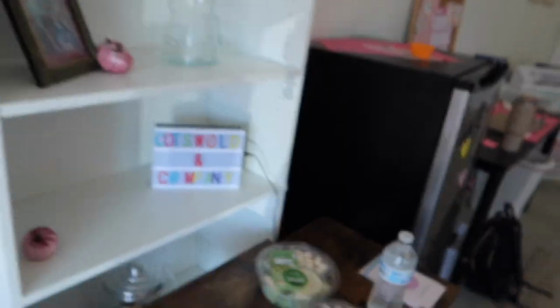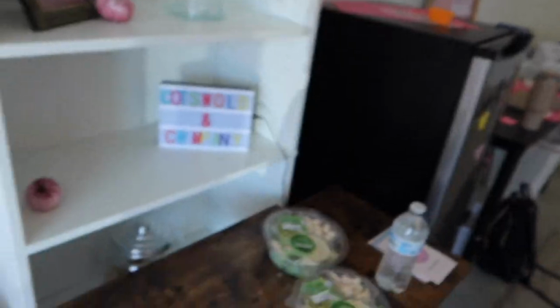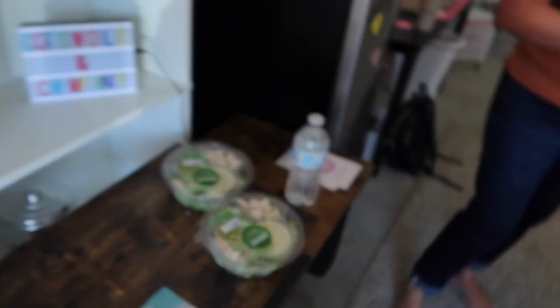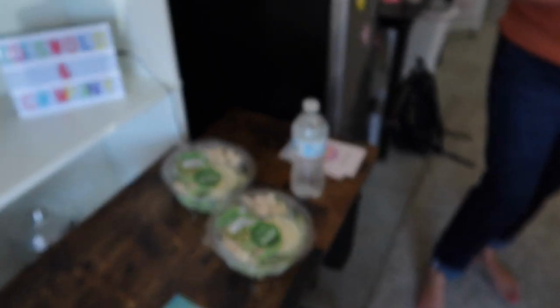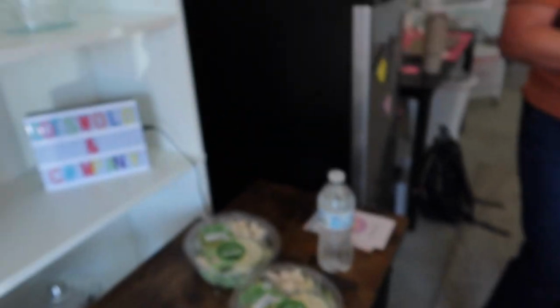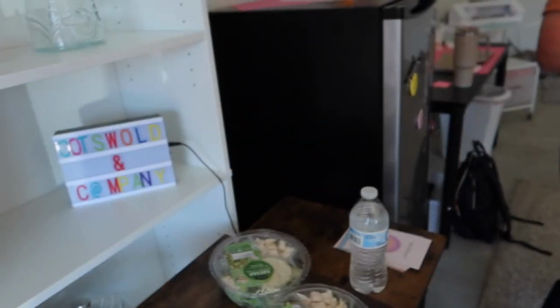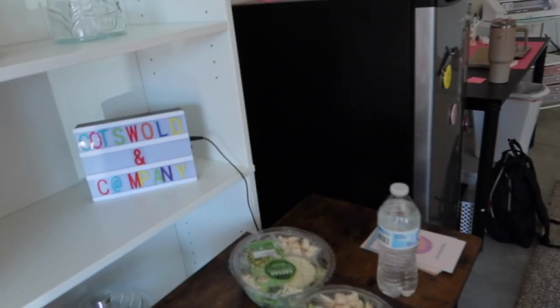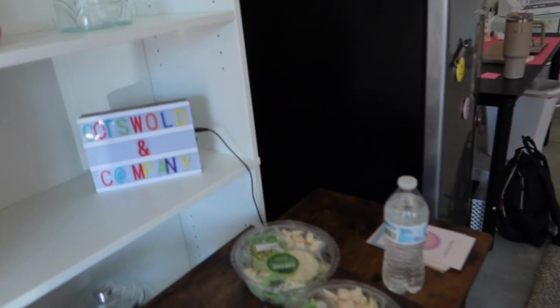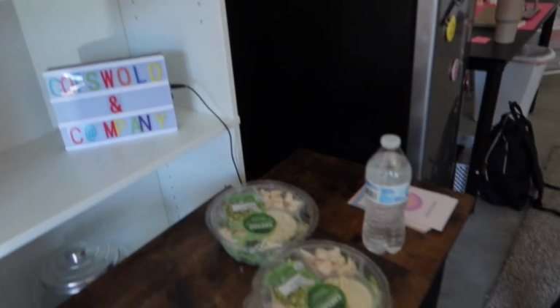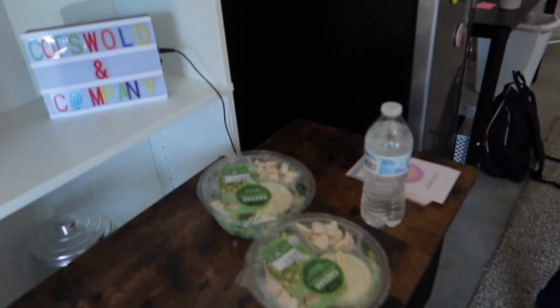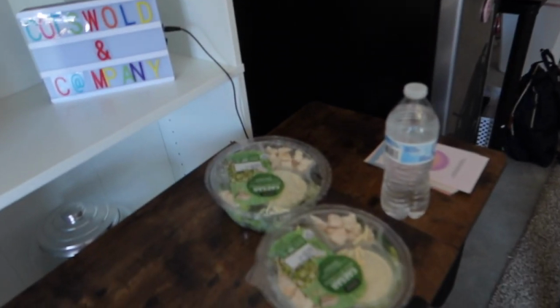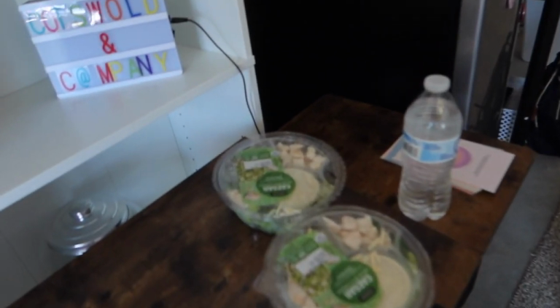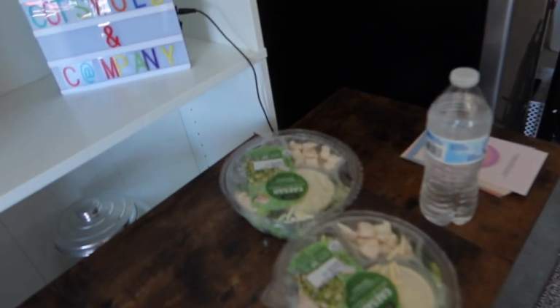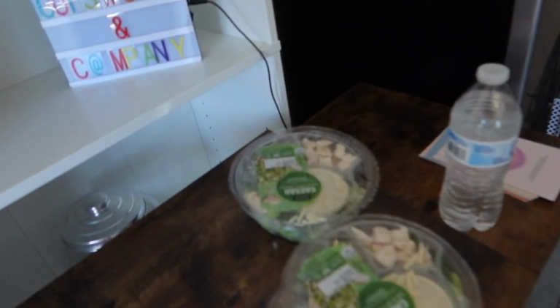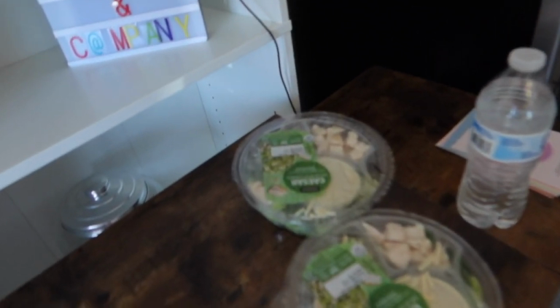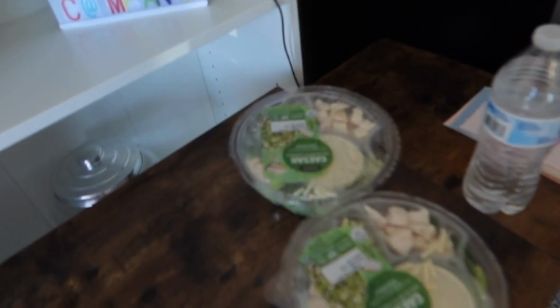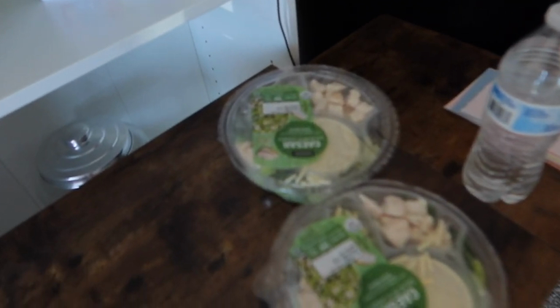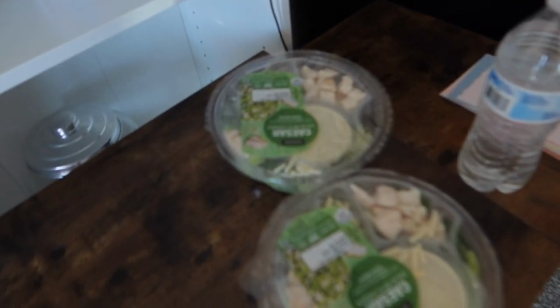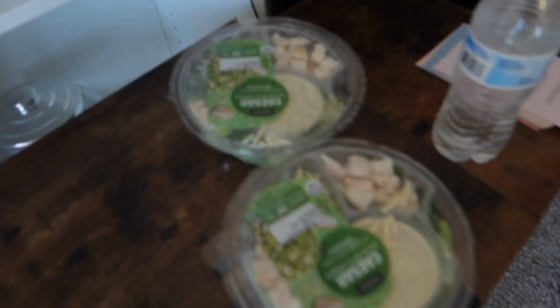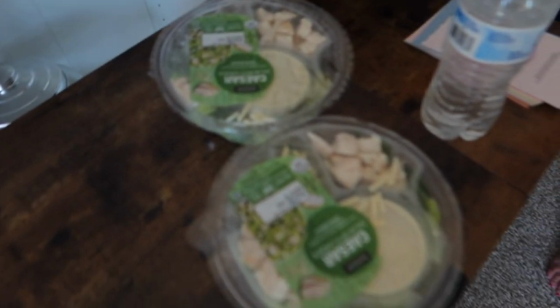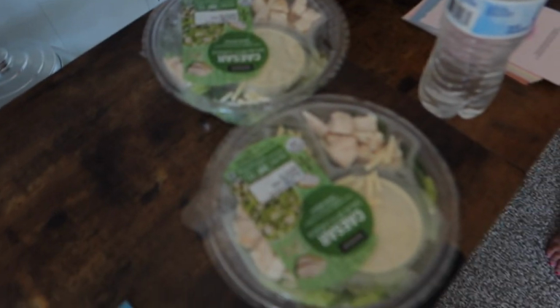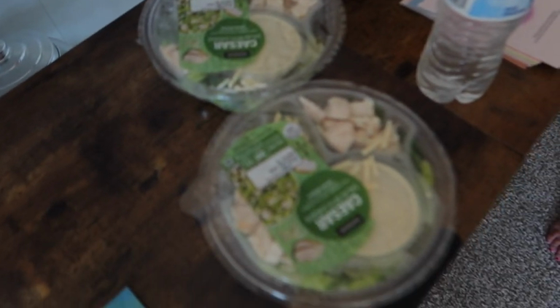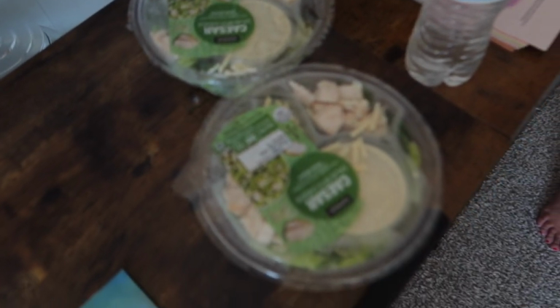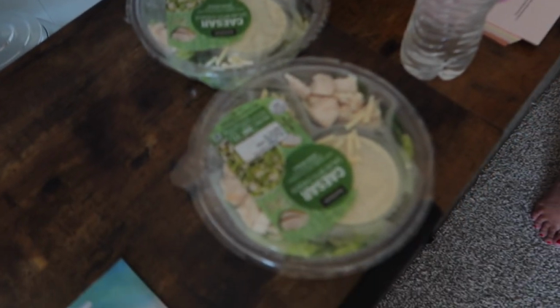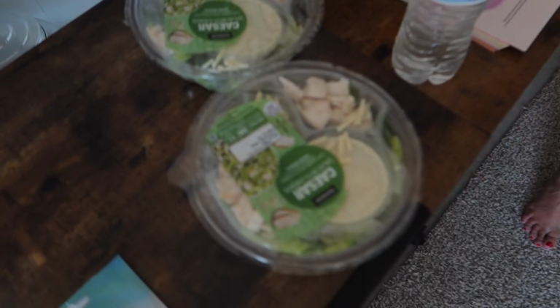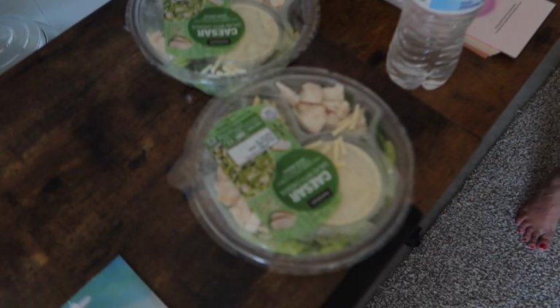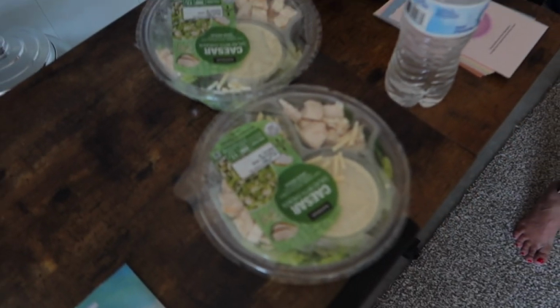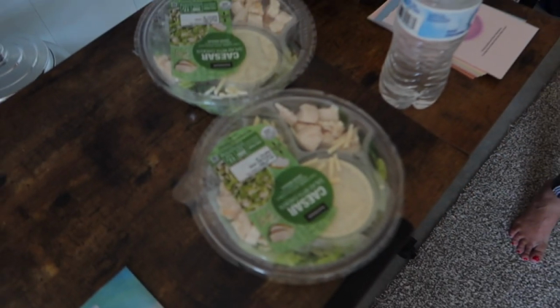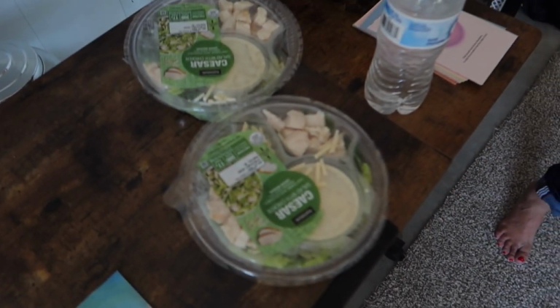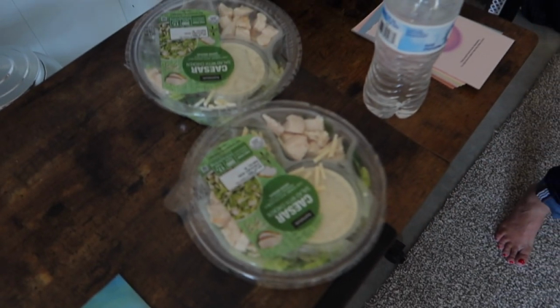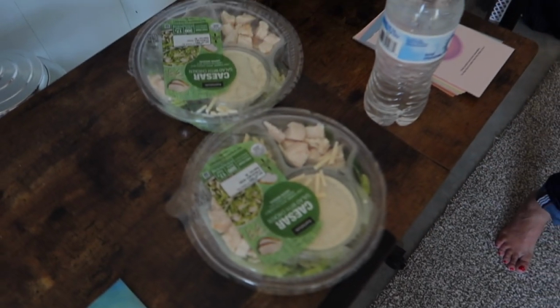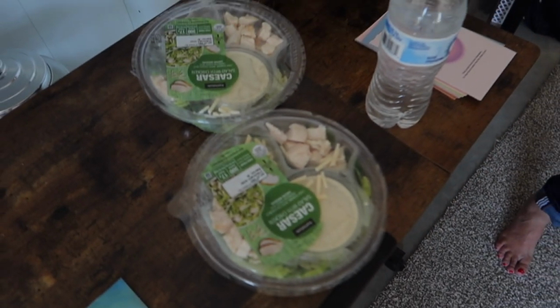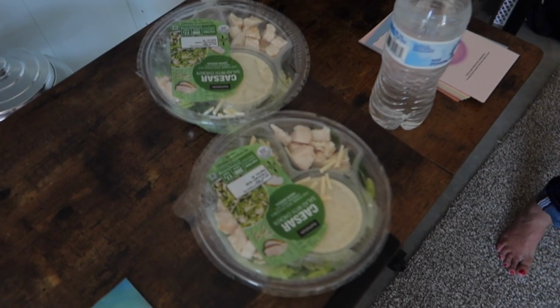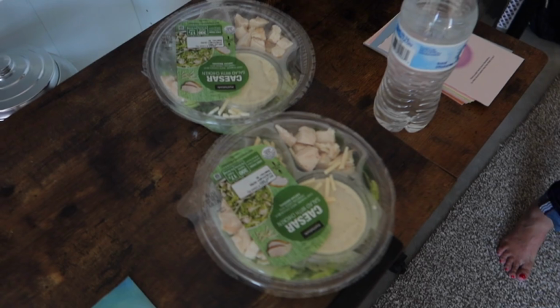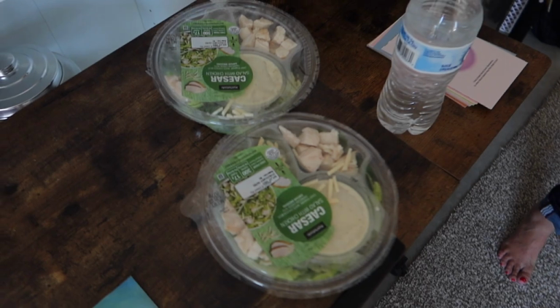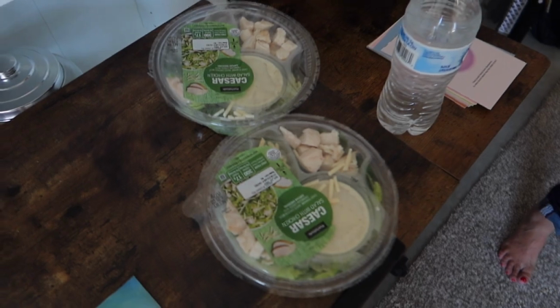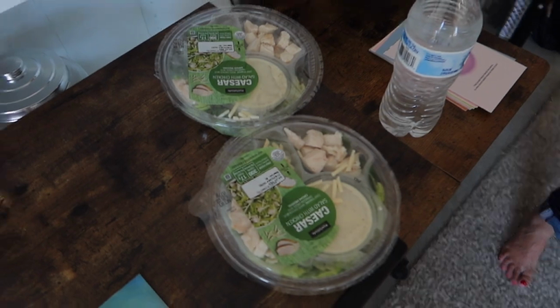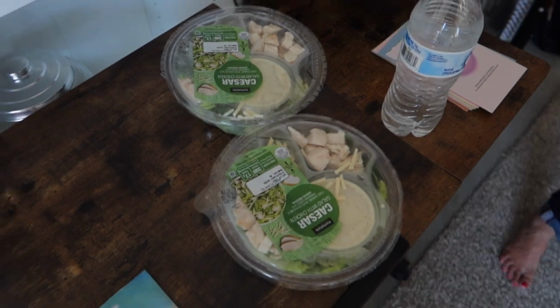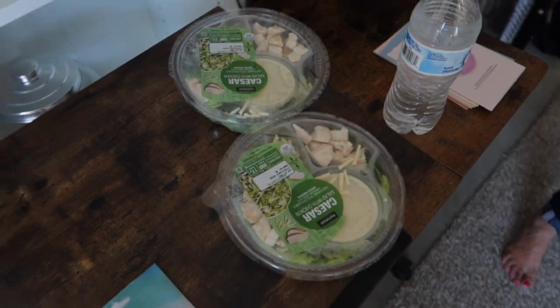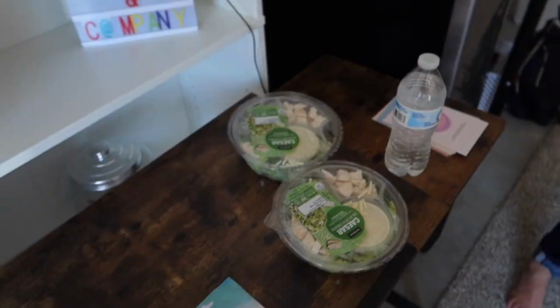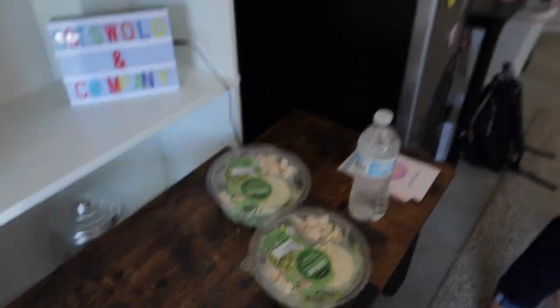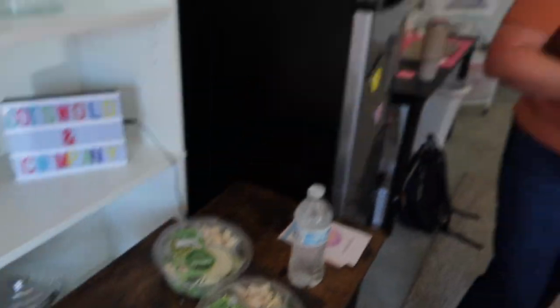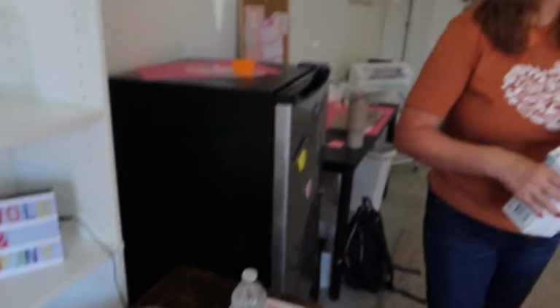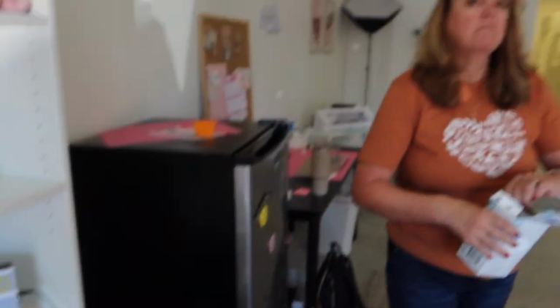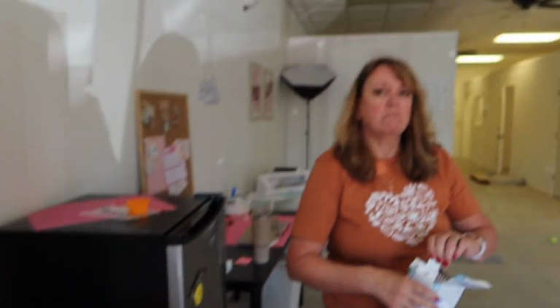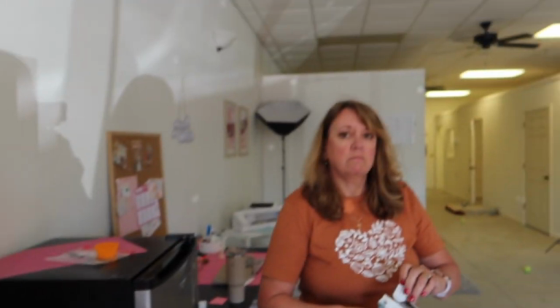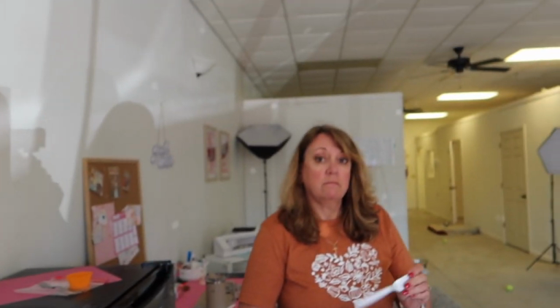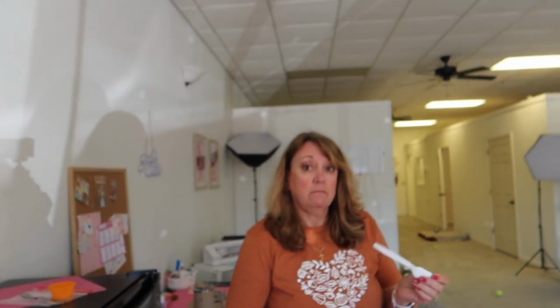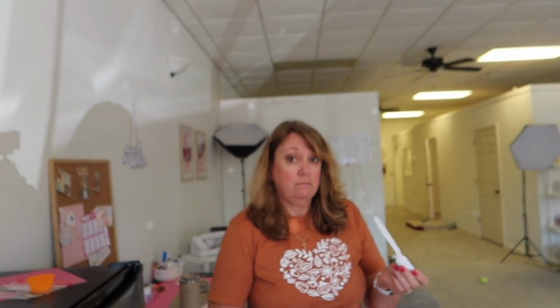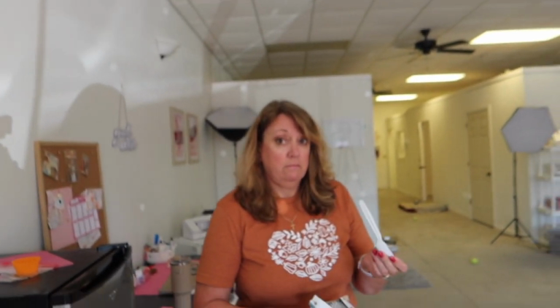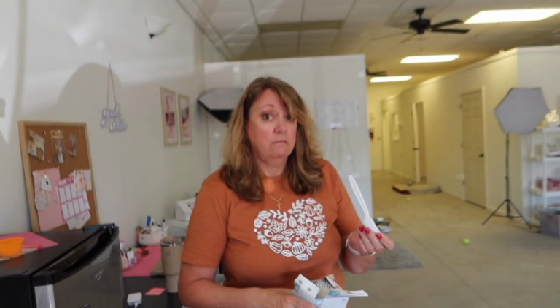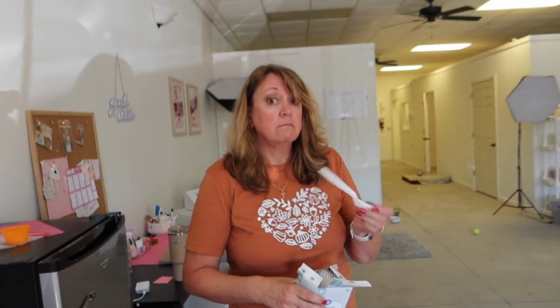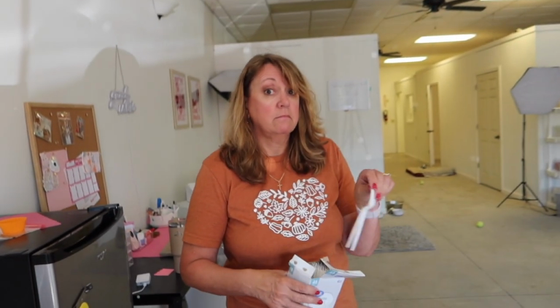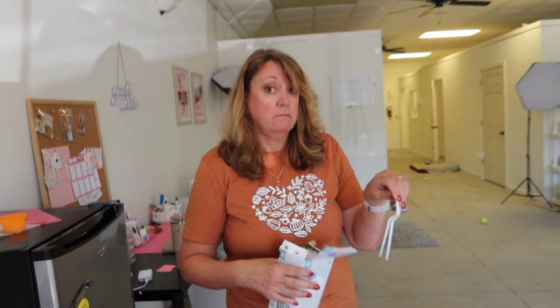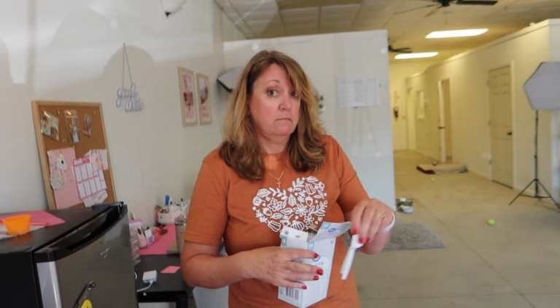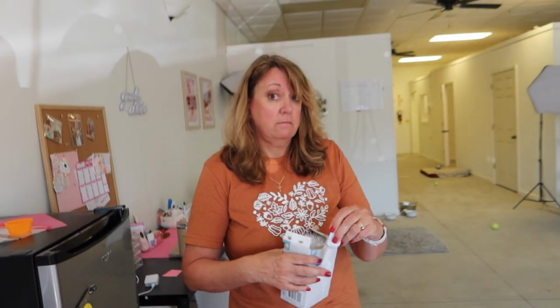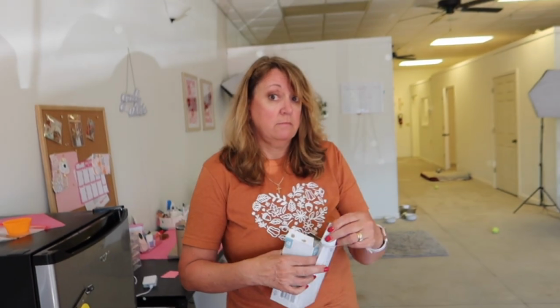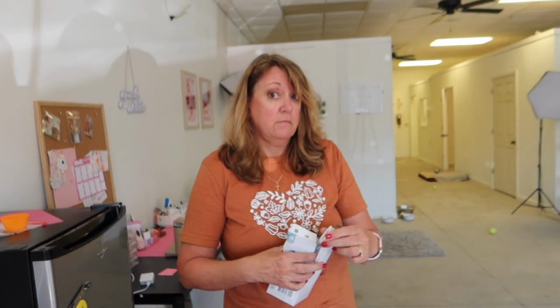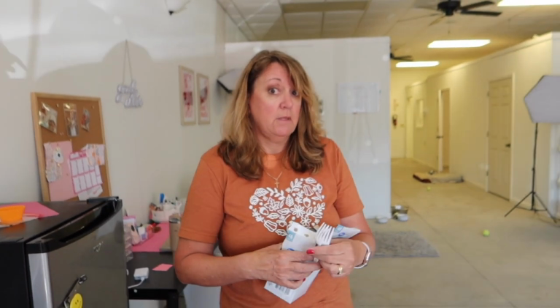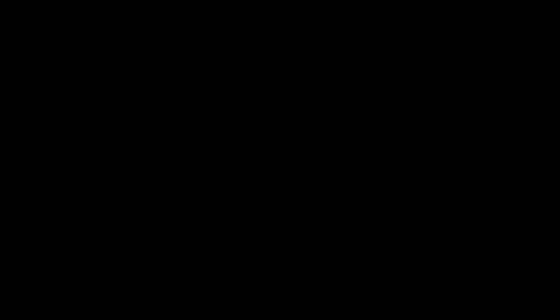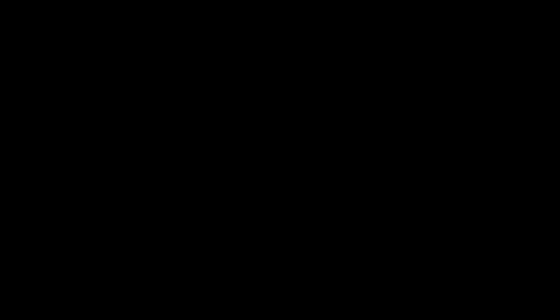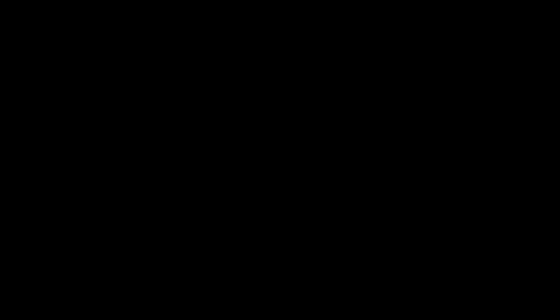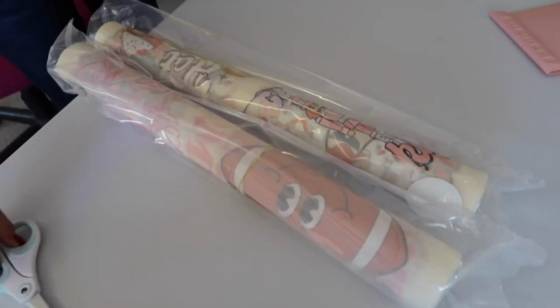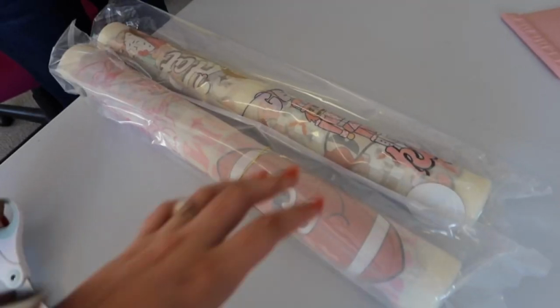Mom got us some yummy Caesar salads for lunch, so we're going to enjoy our lunch, chill out for a second, and then get back to work.